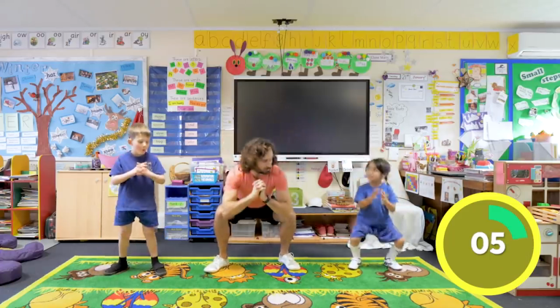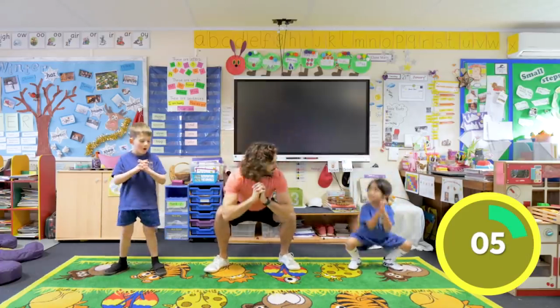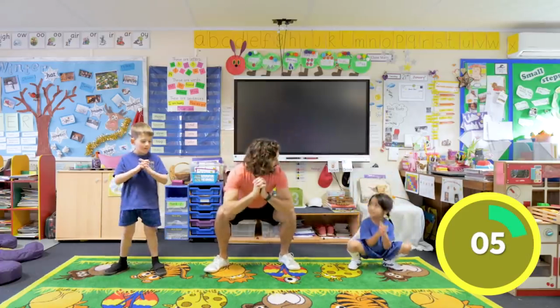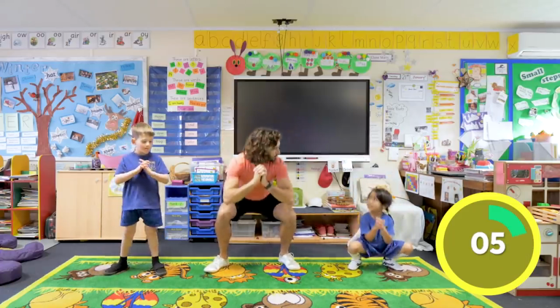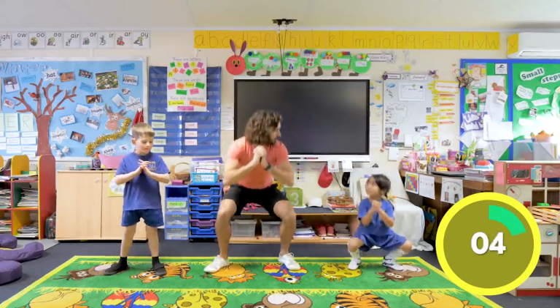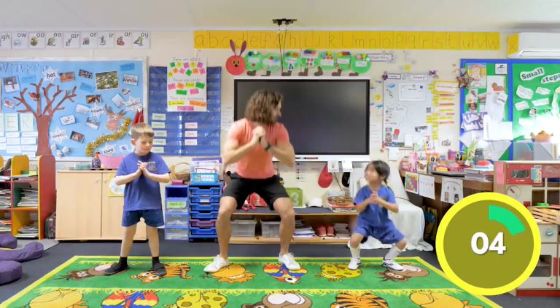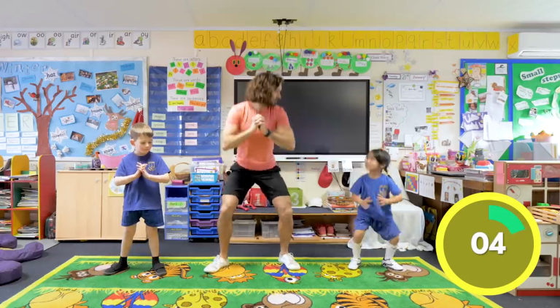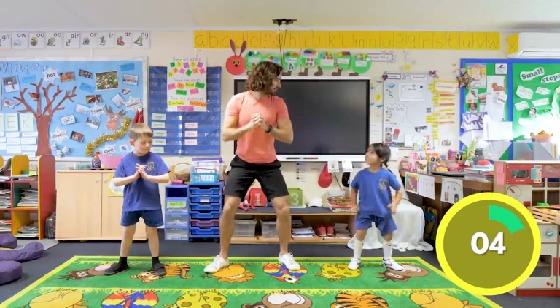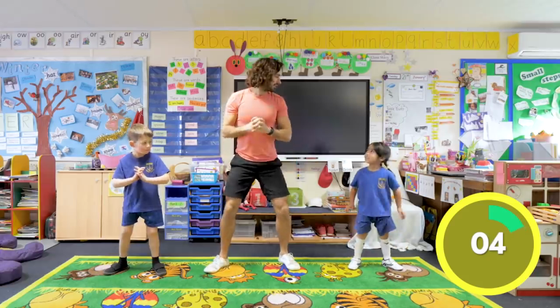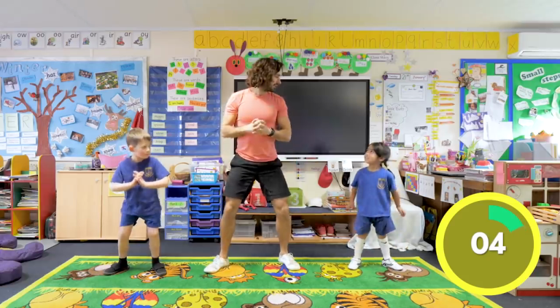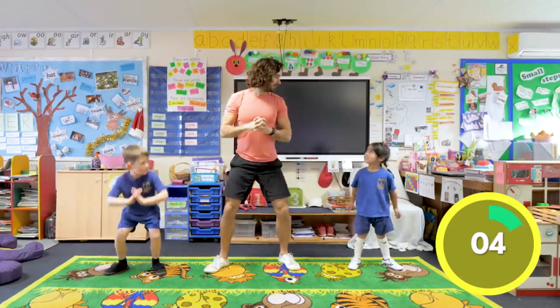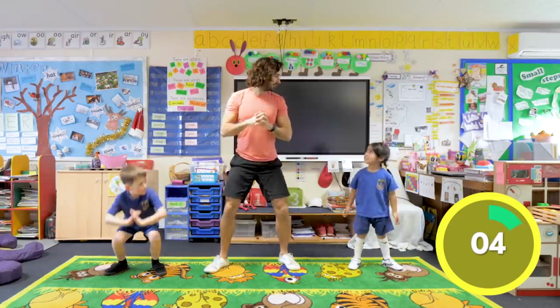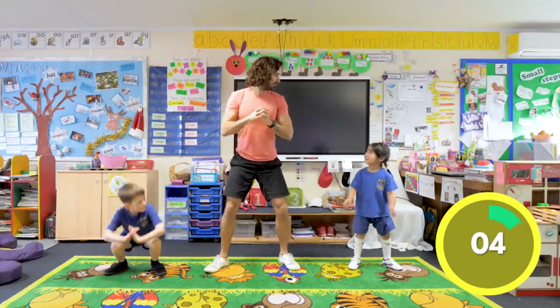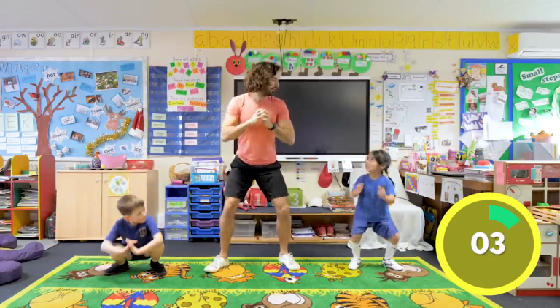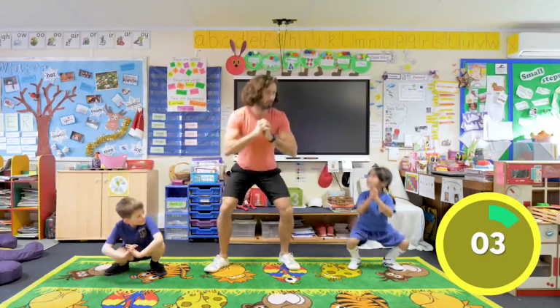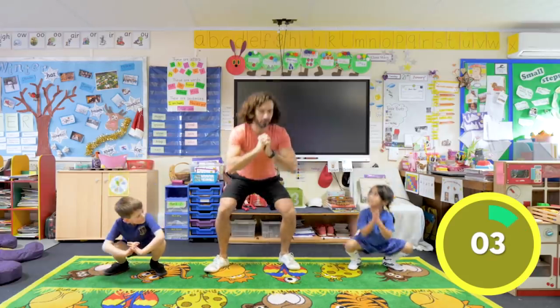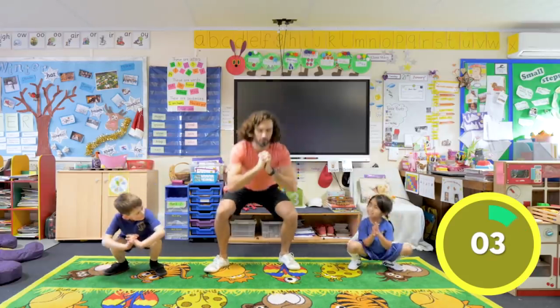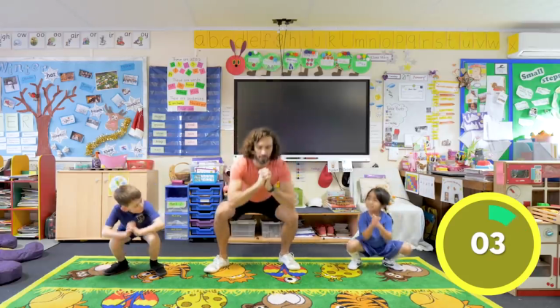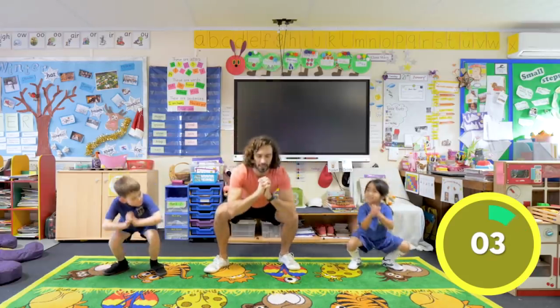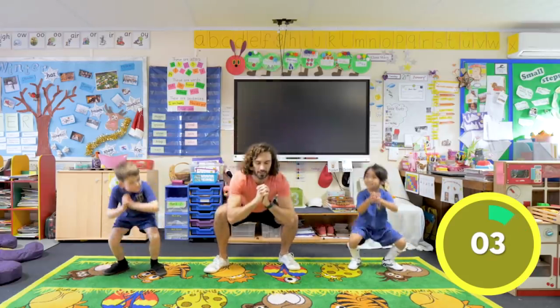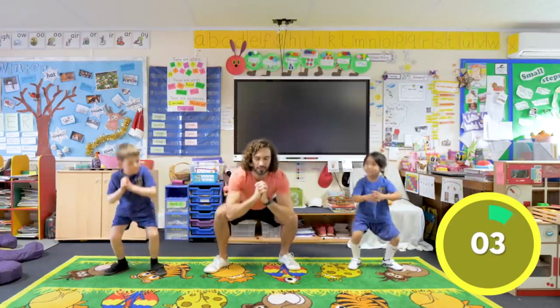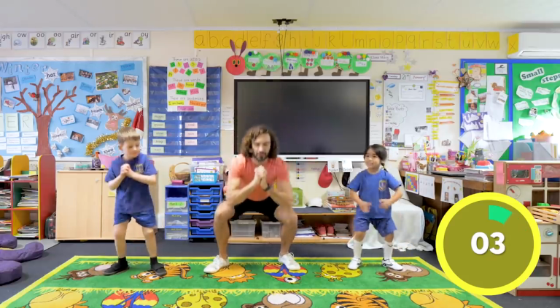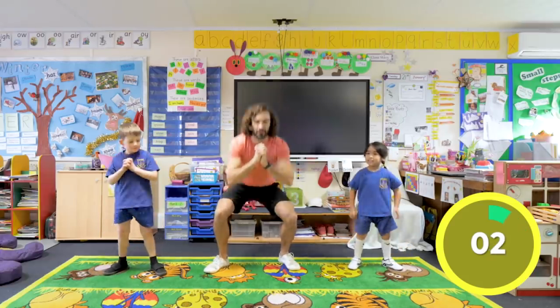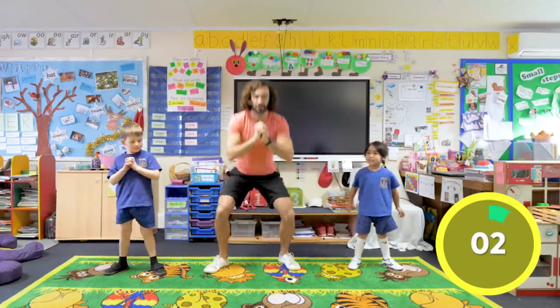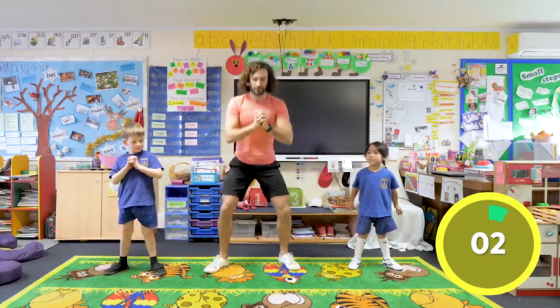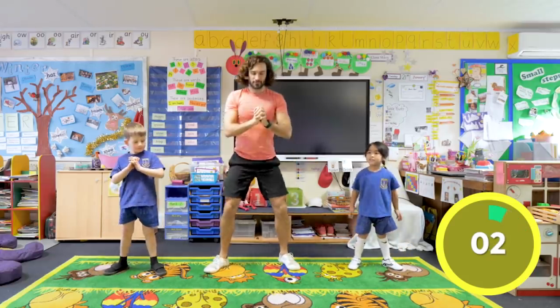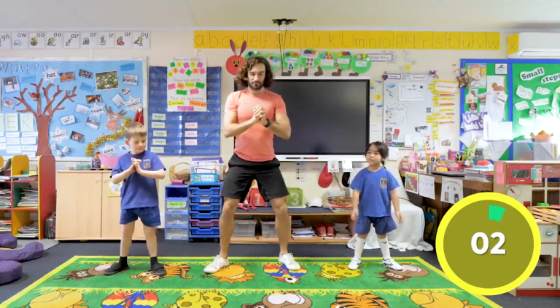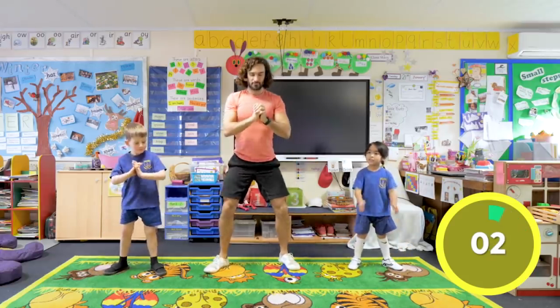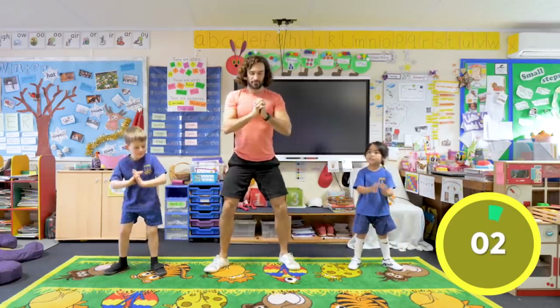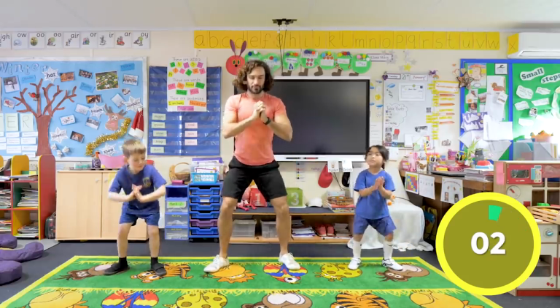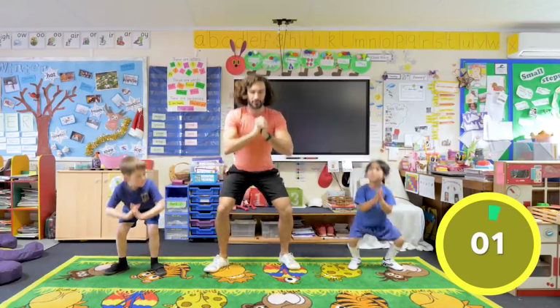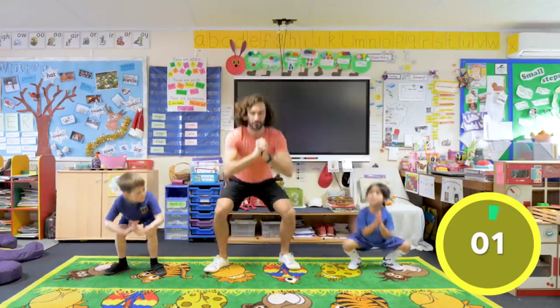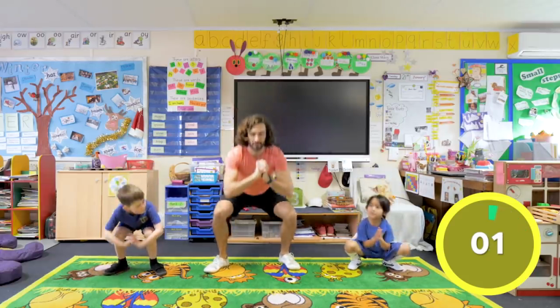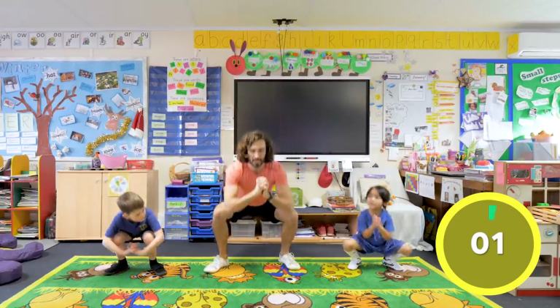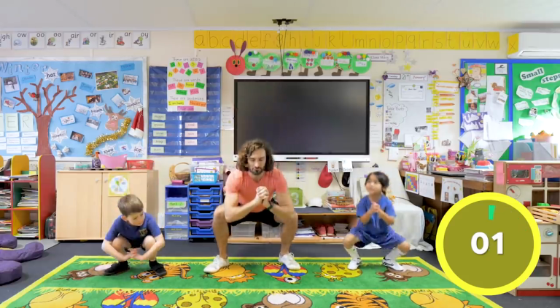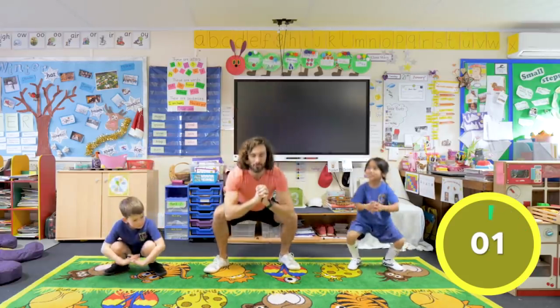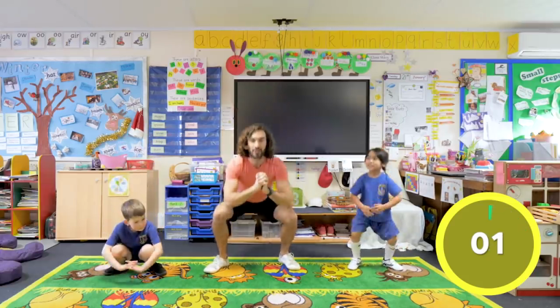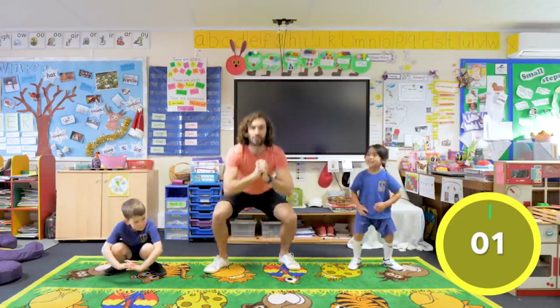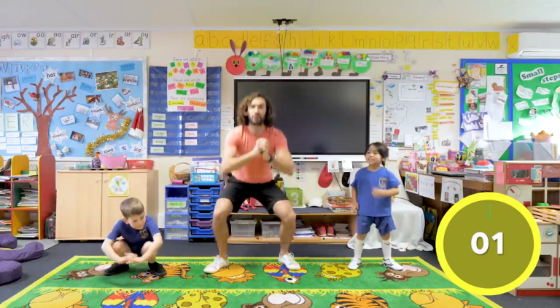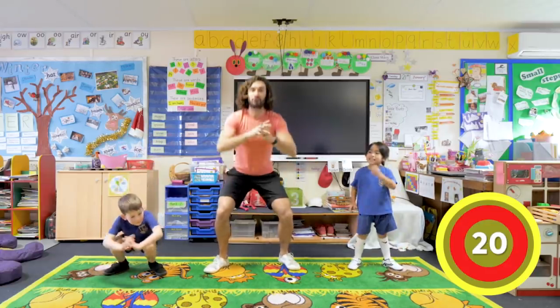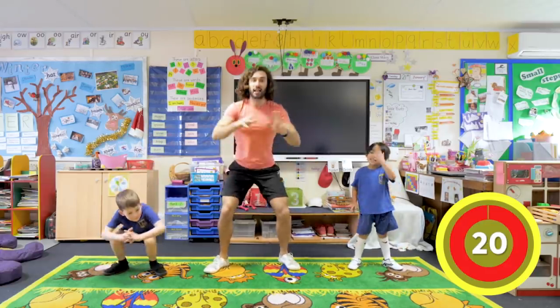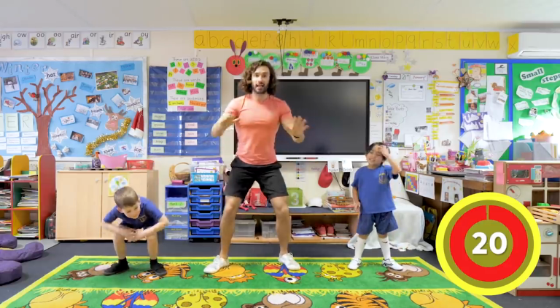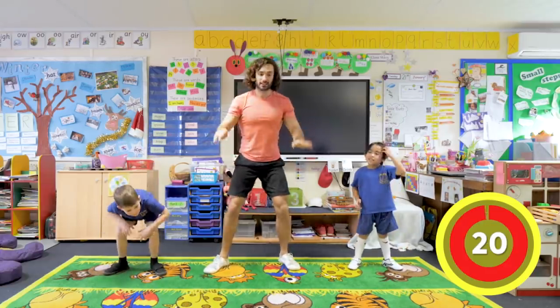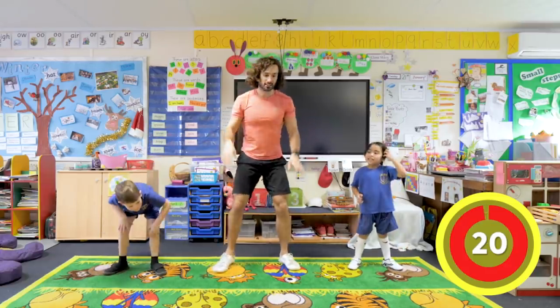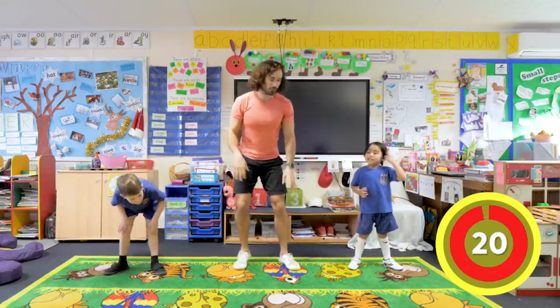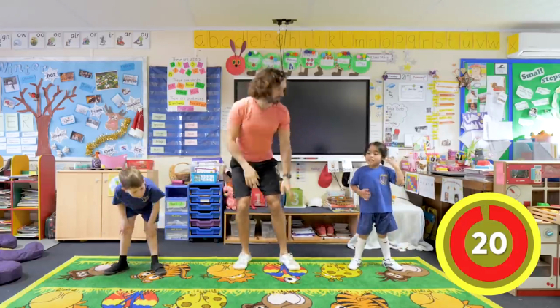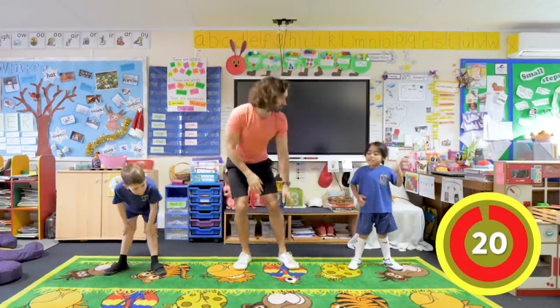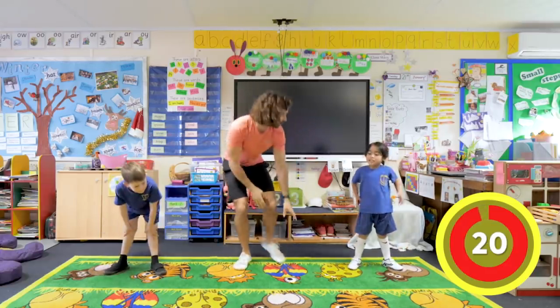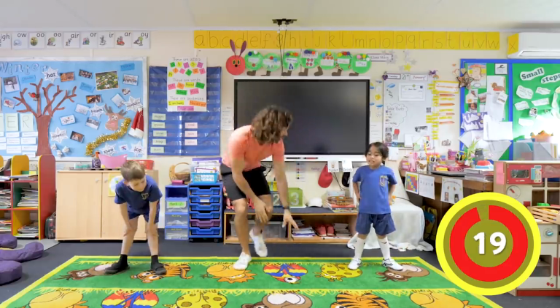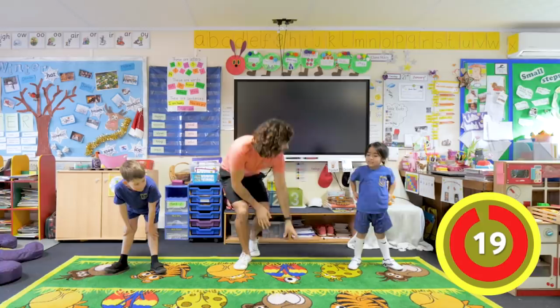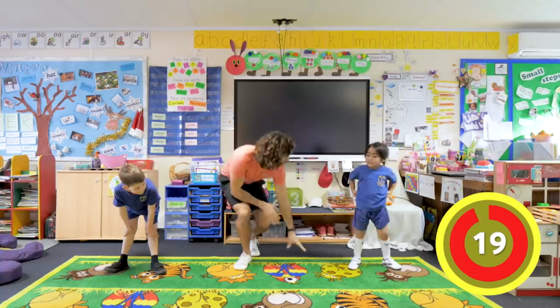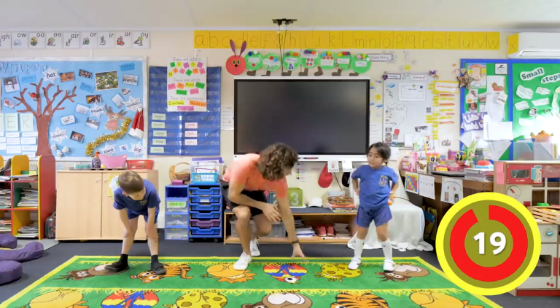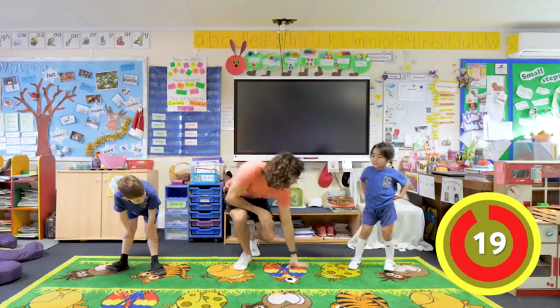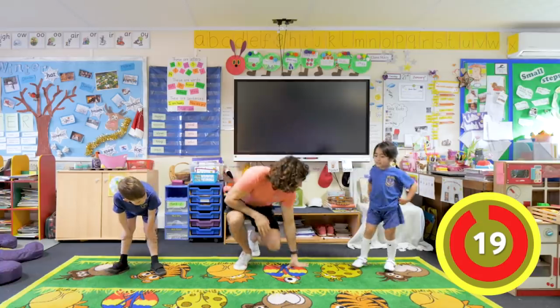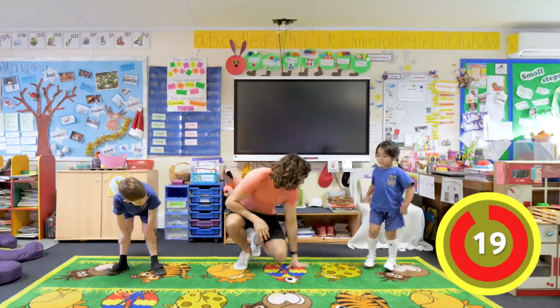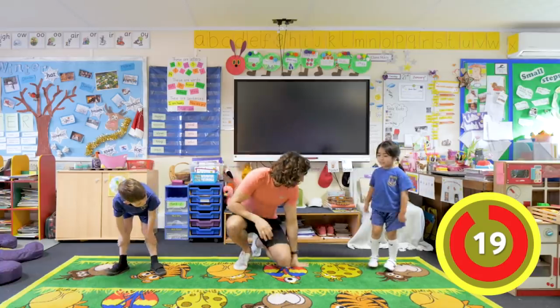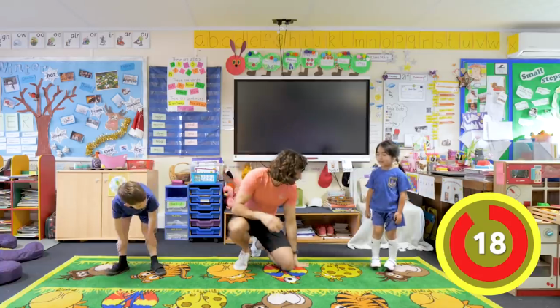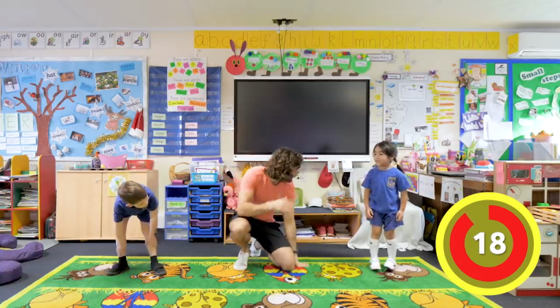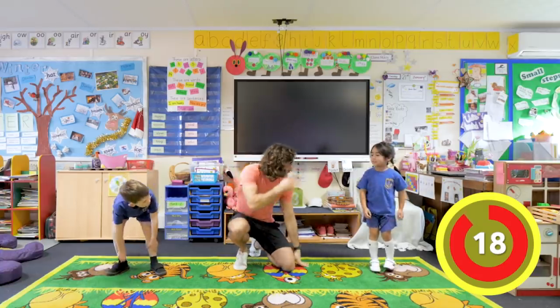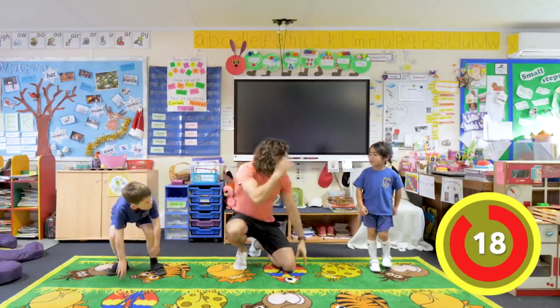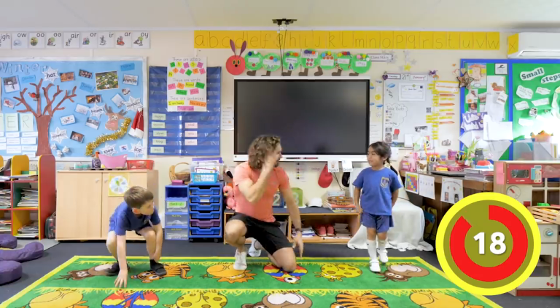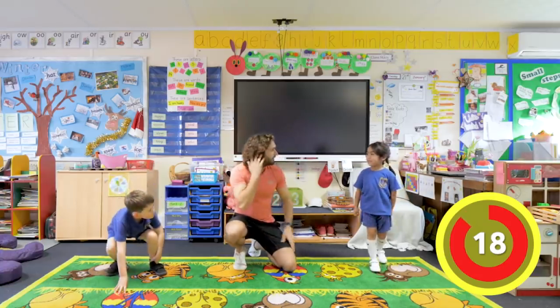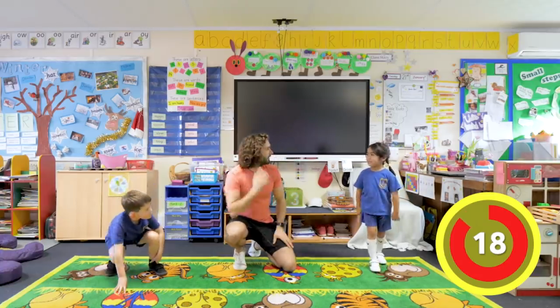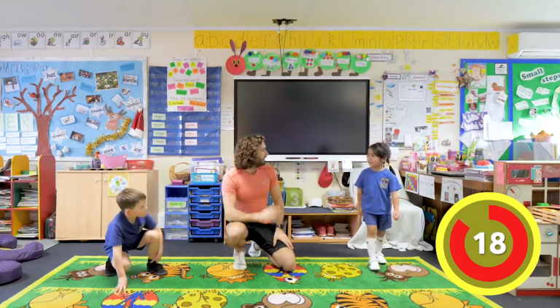Do you play any sports, Jessie? Yeah. What do you play? And rest - good, relax. What do you play? Basketball! Oh really?